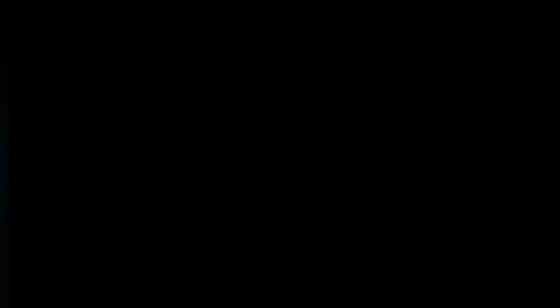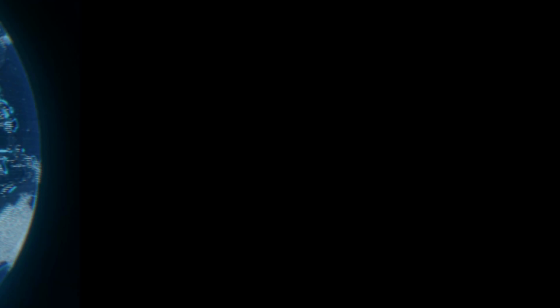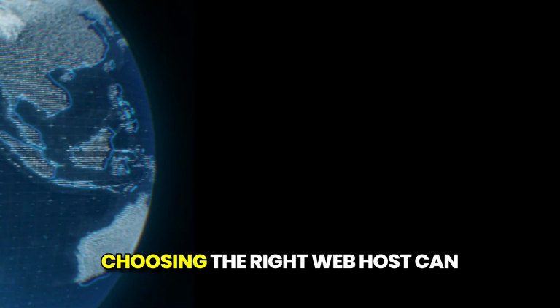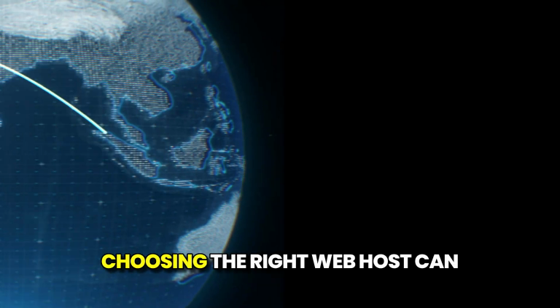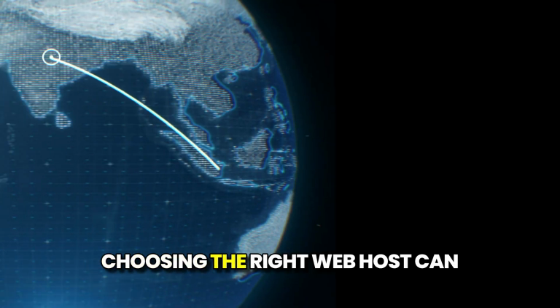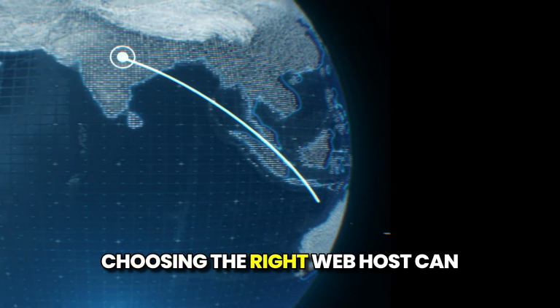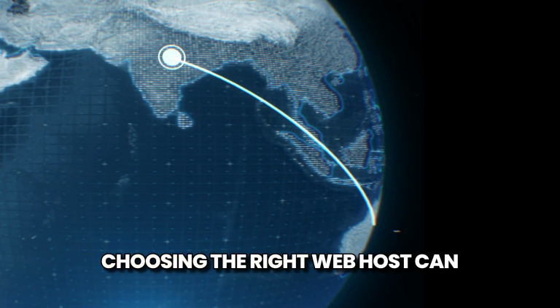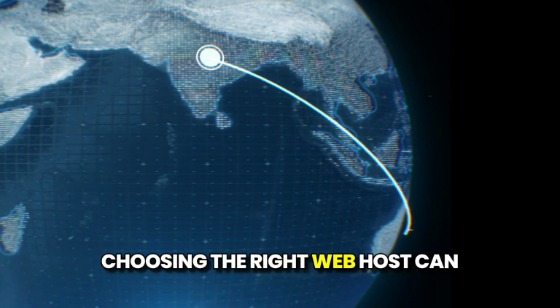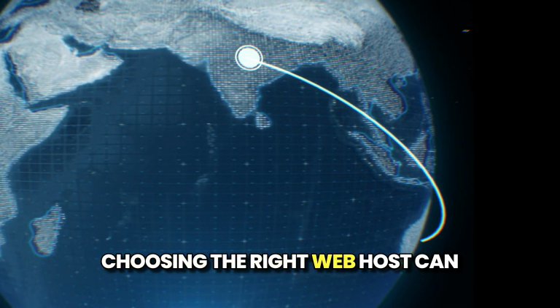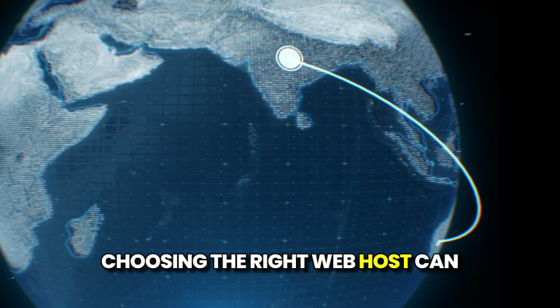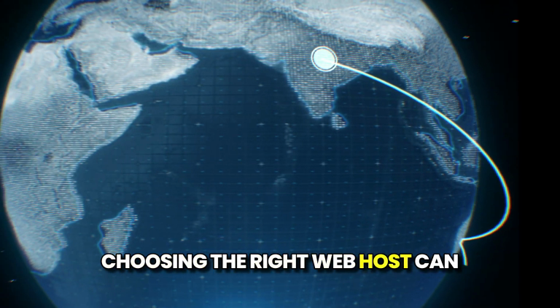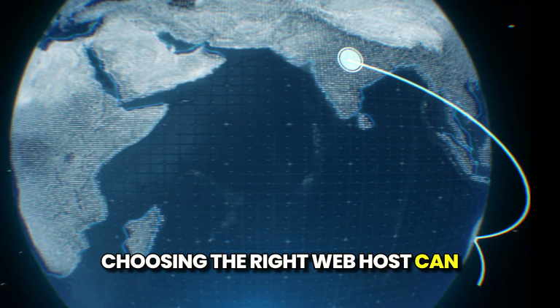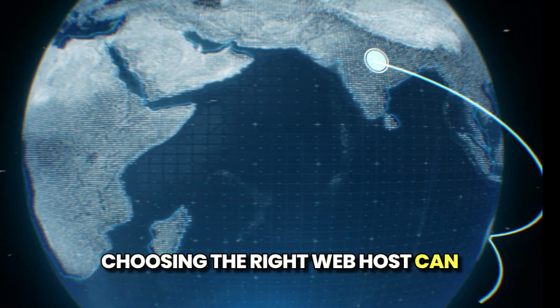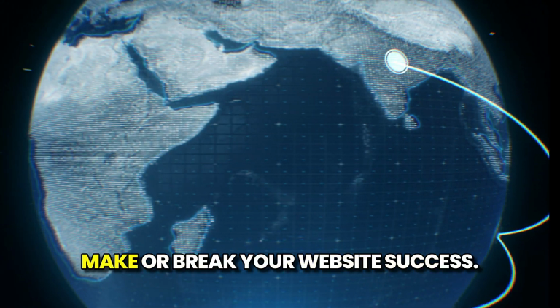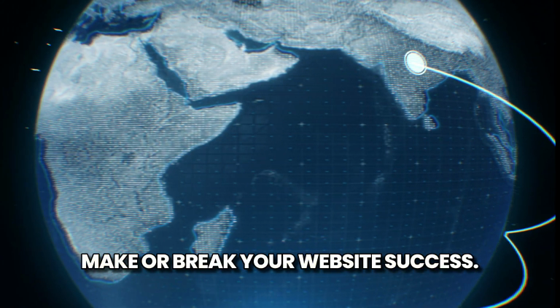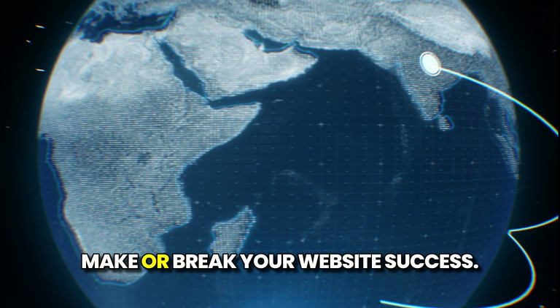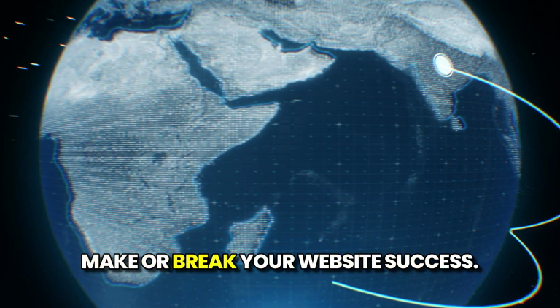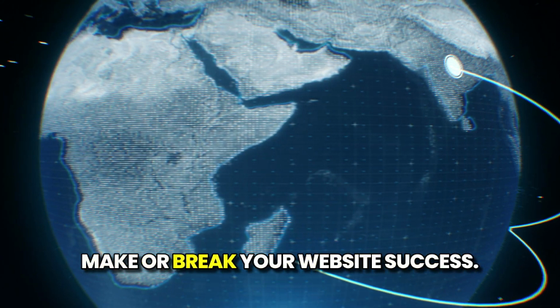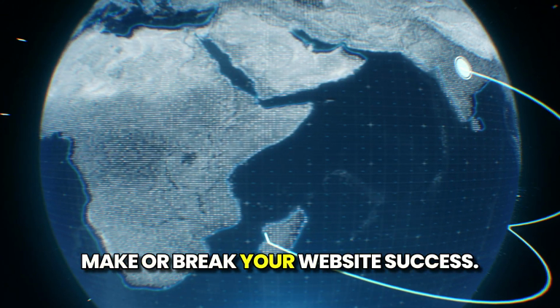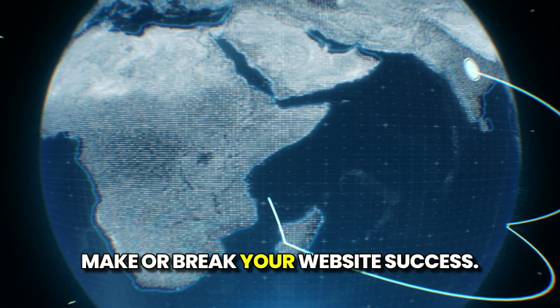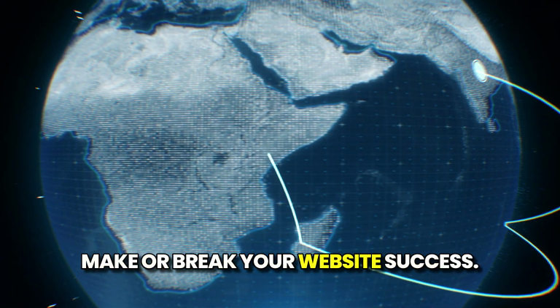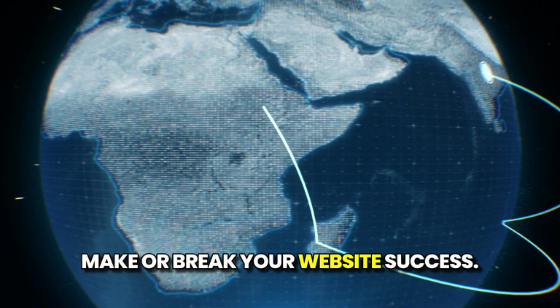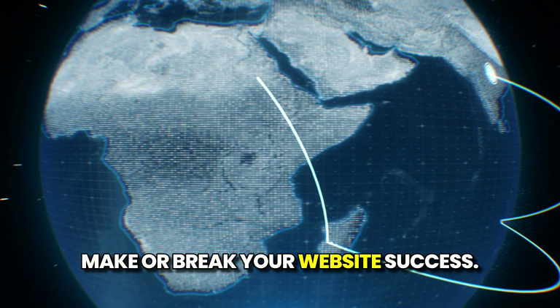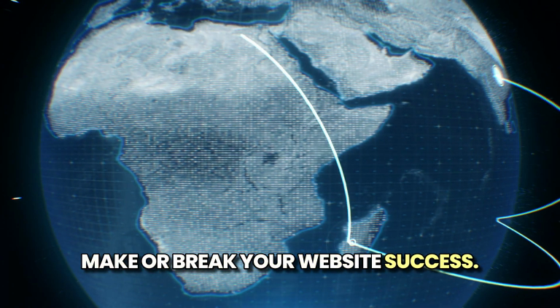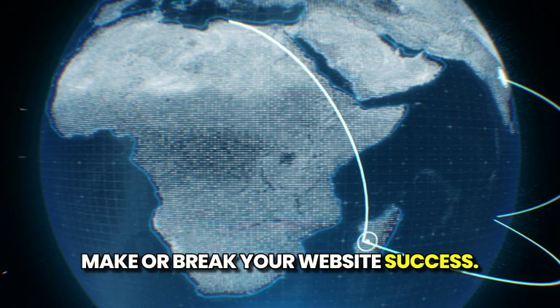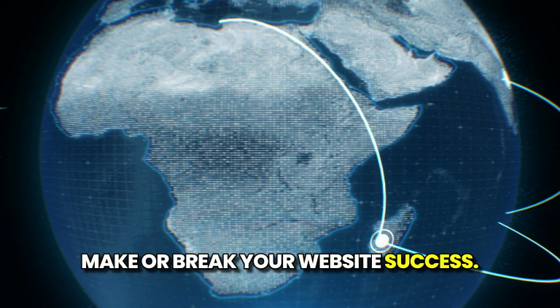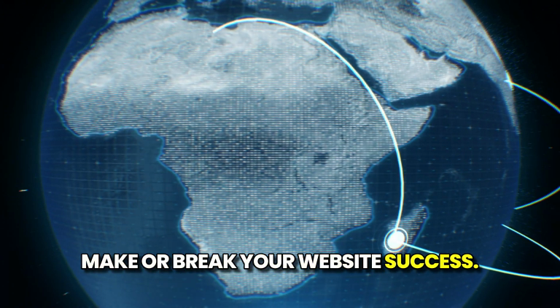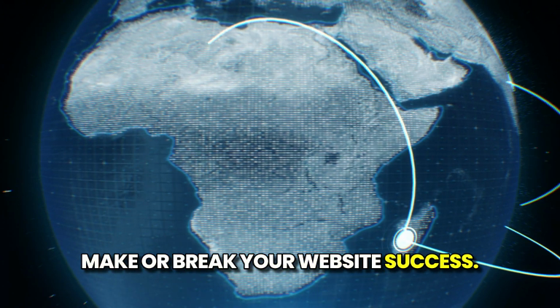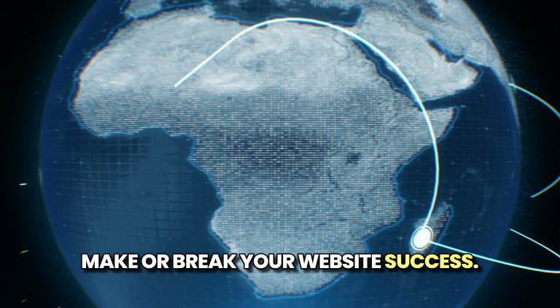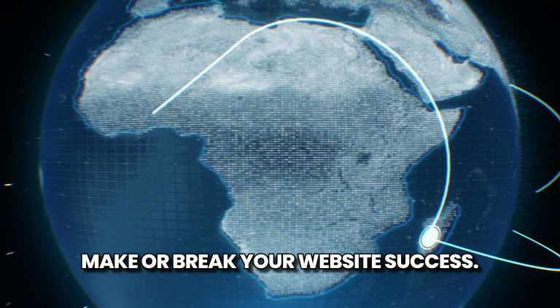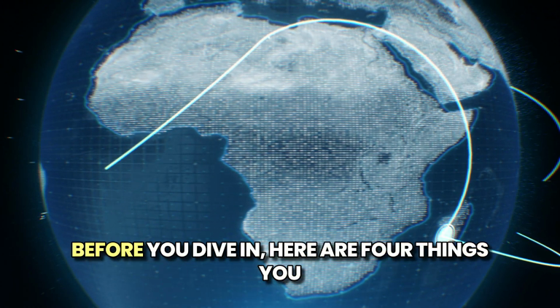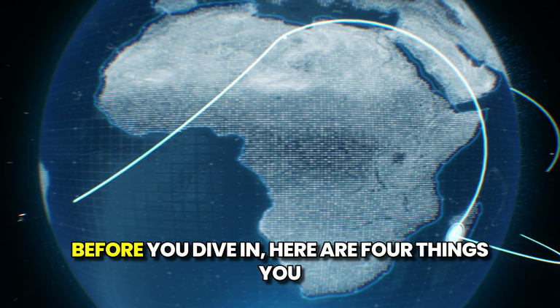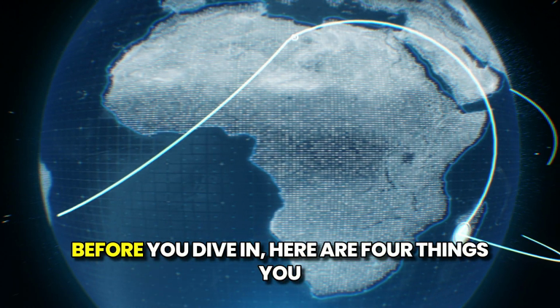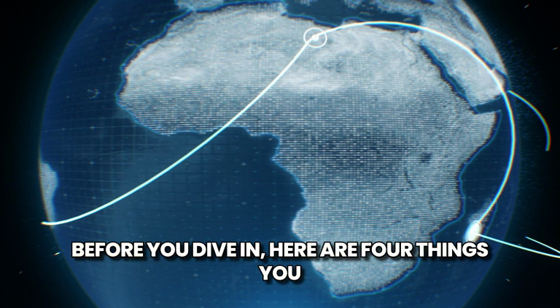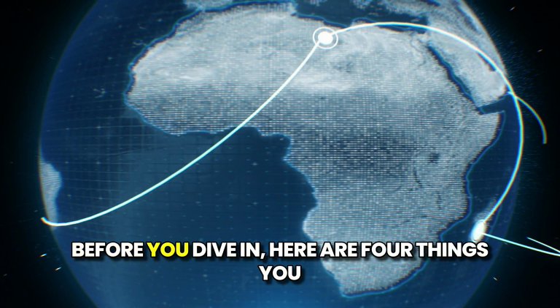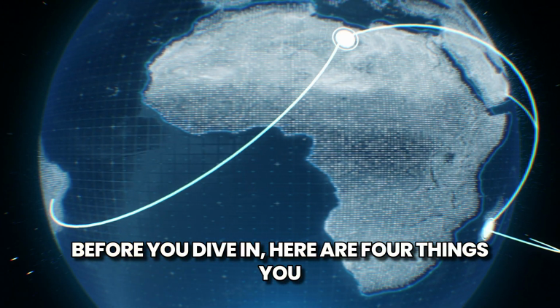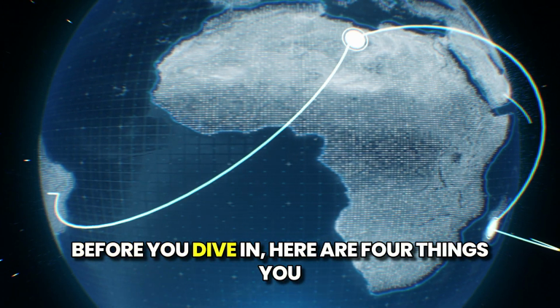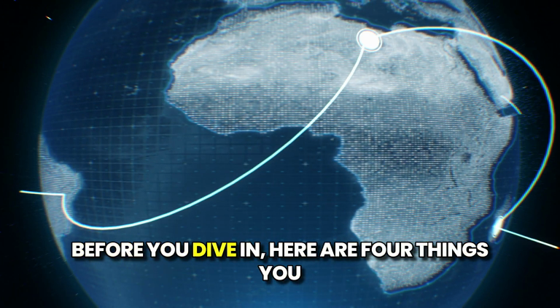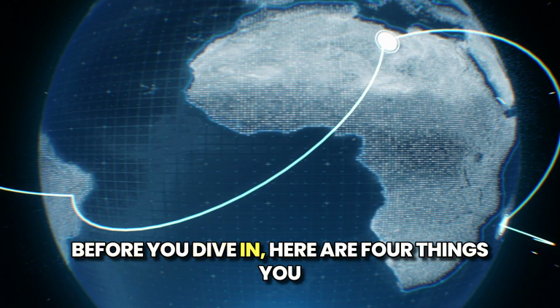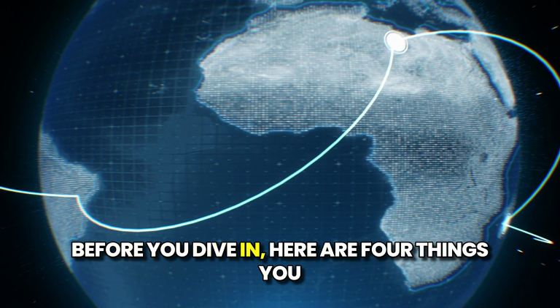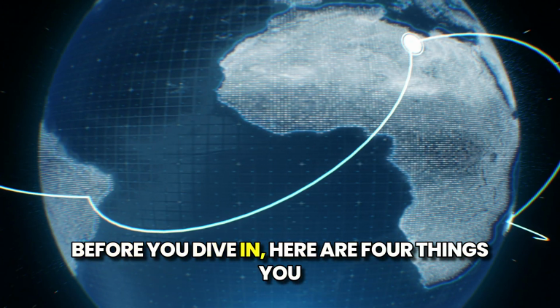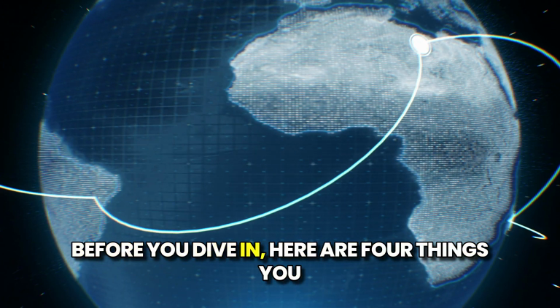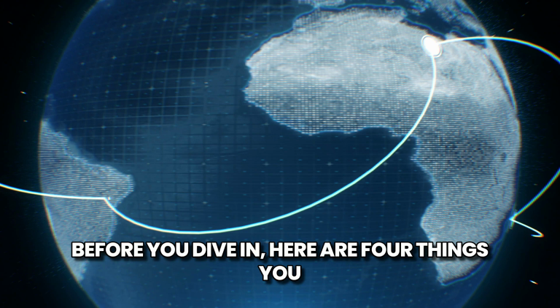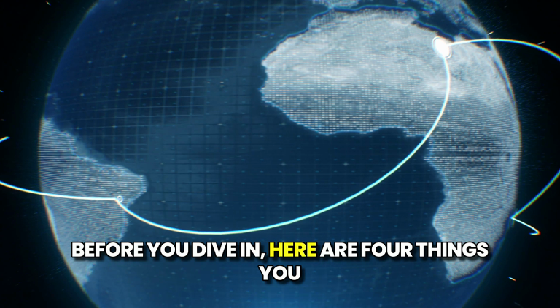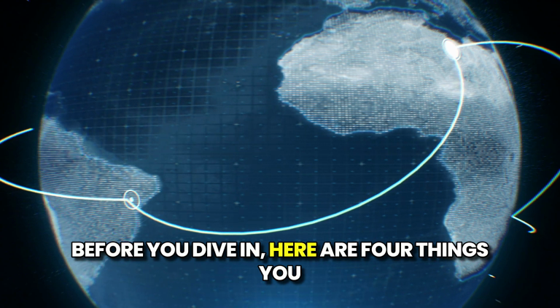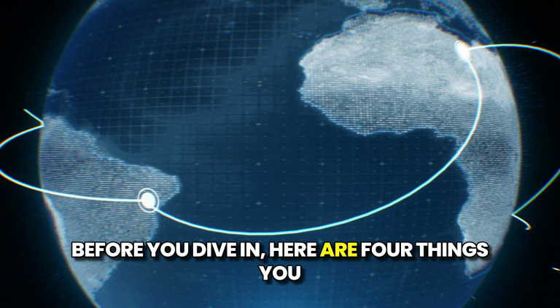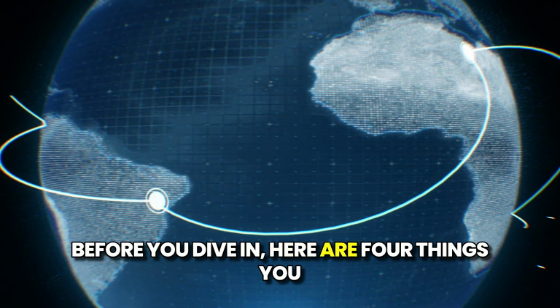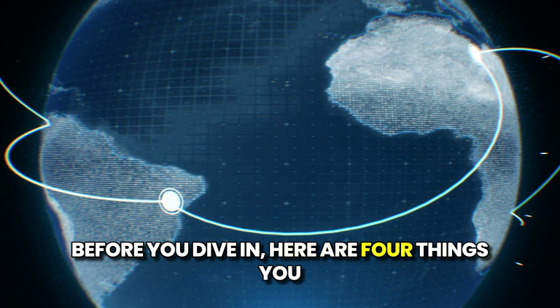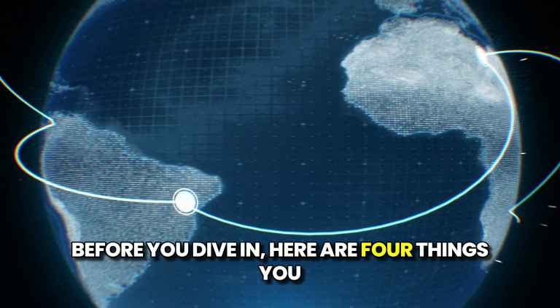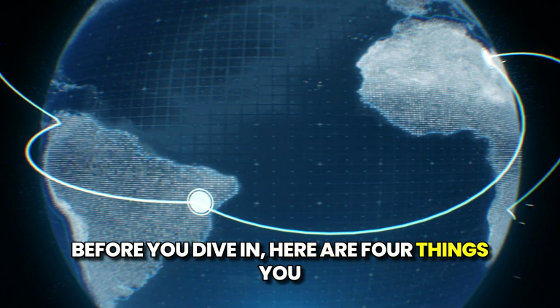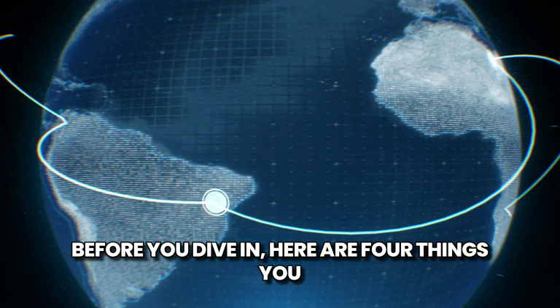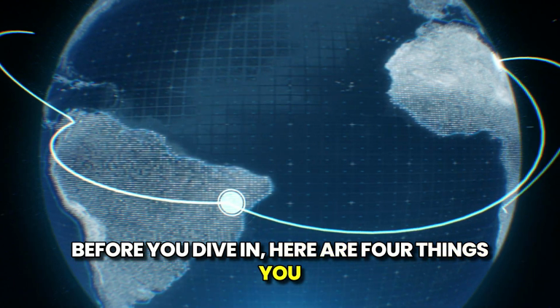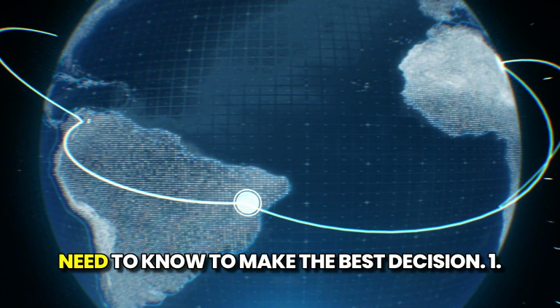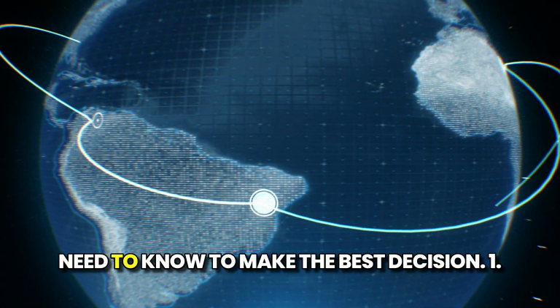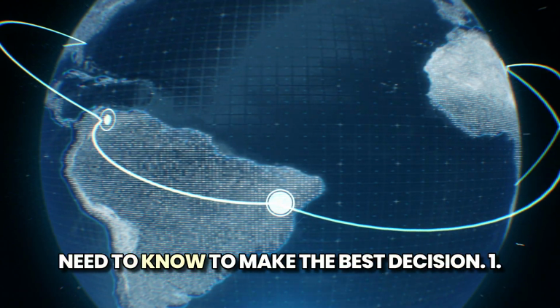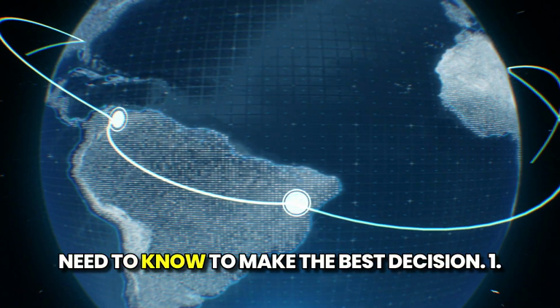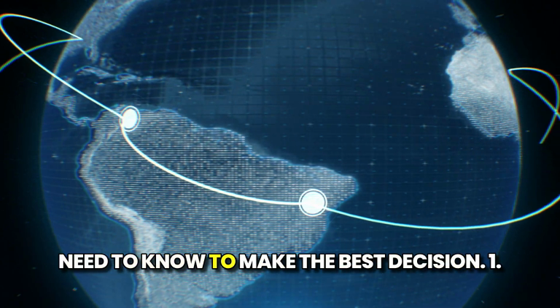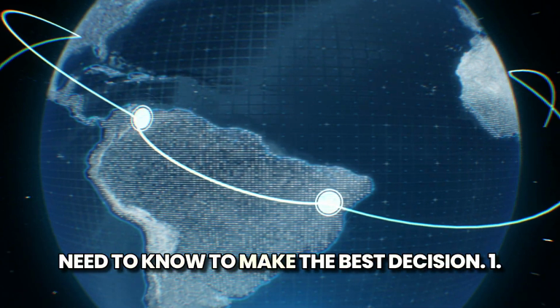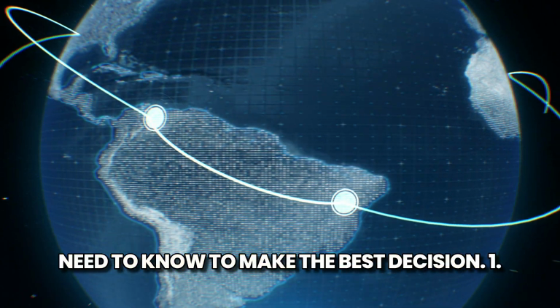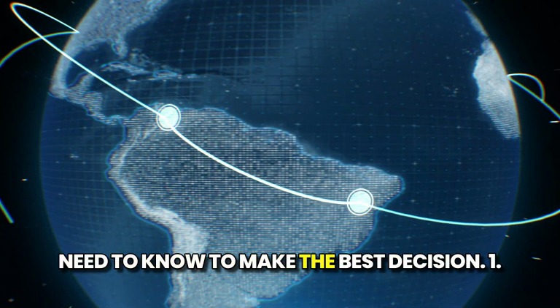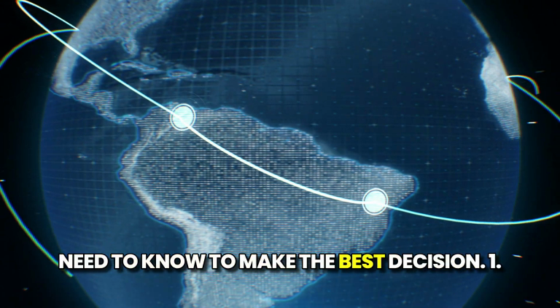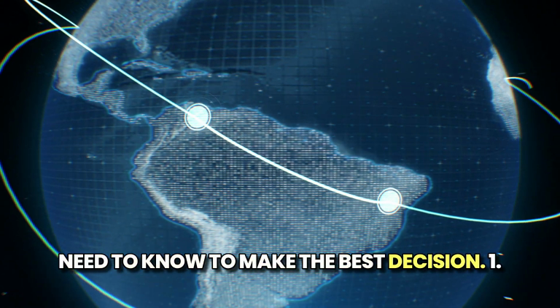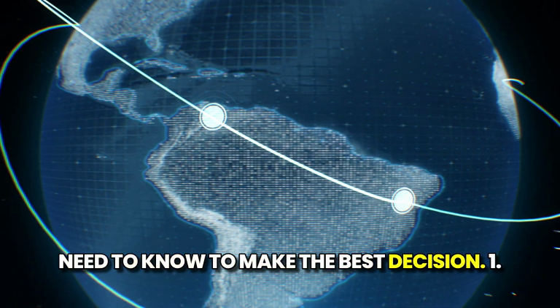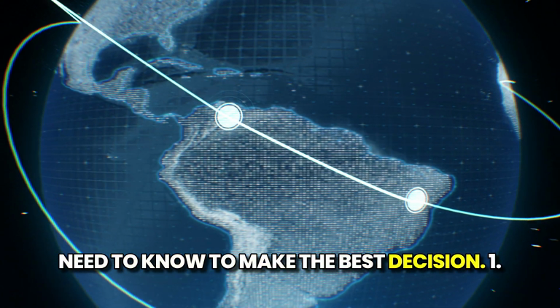Choosing the right web host can make or break your website's success. Before you dive in, here are four things you need to know to make the best decision.